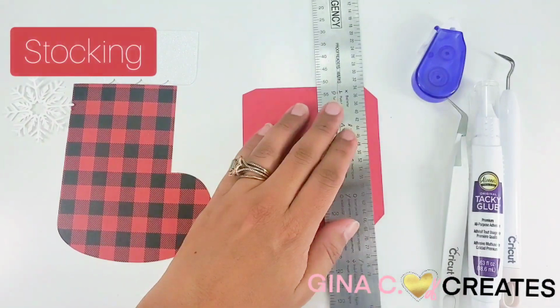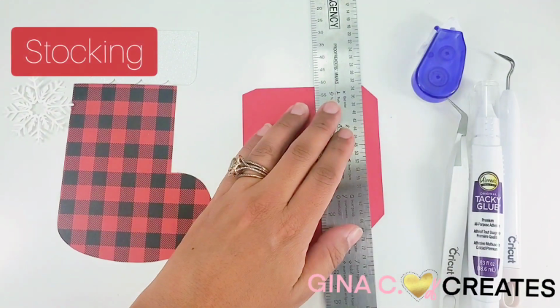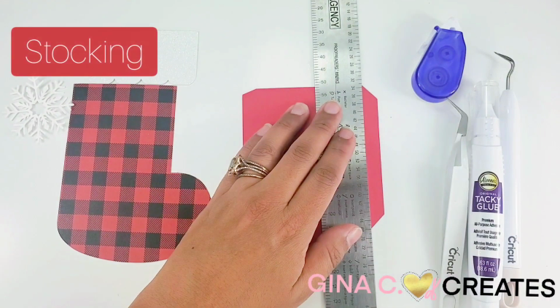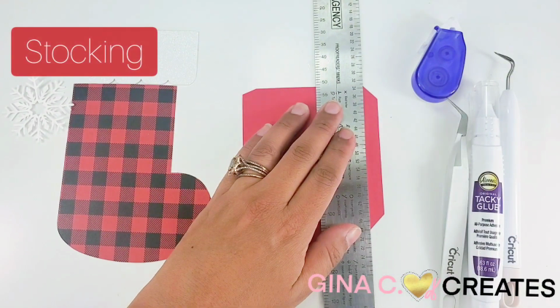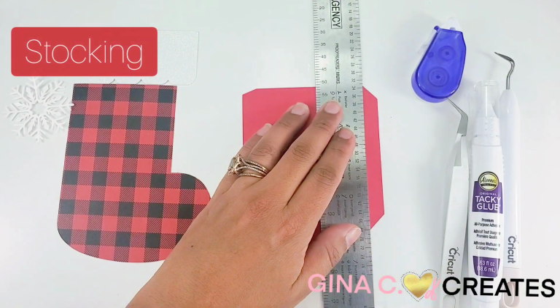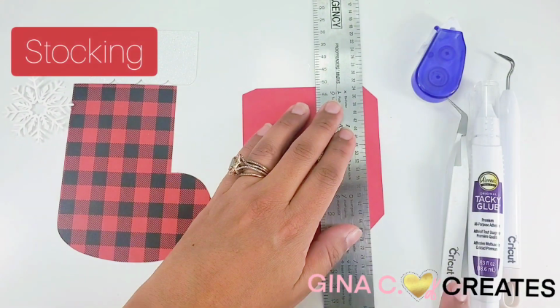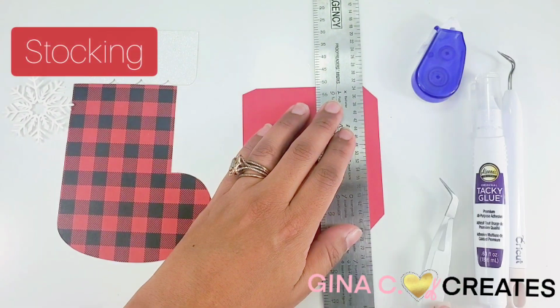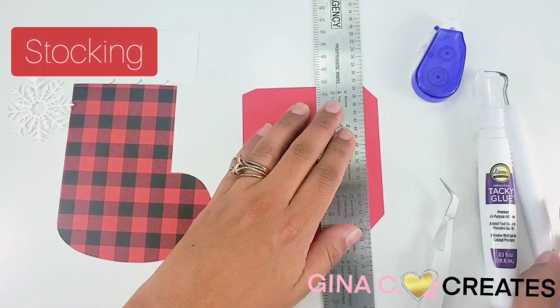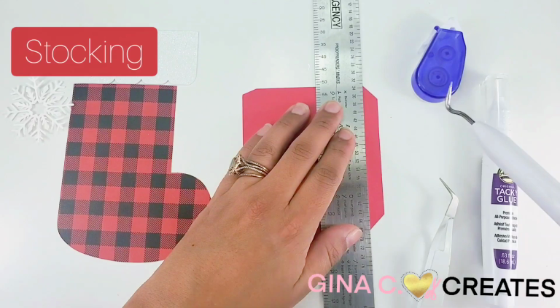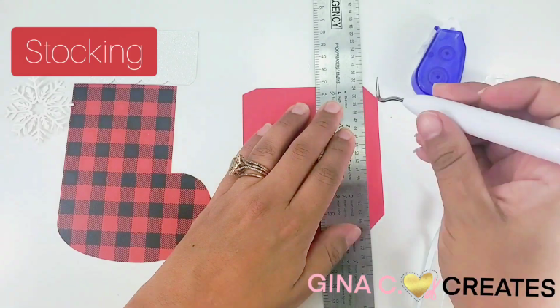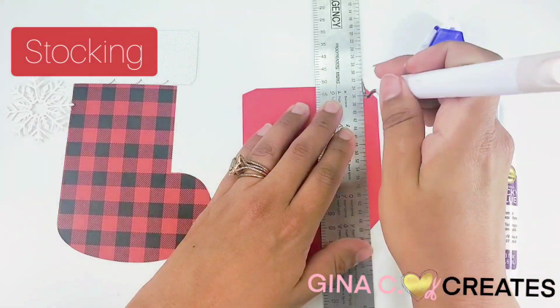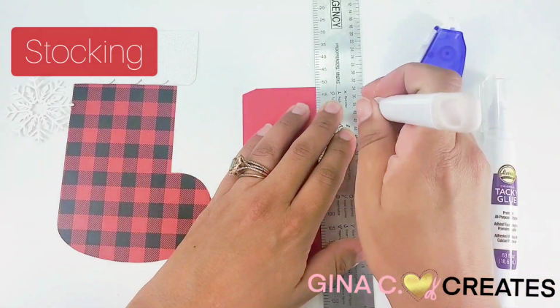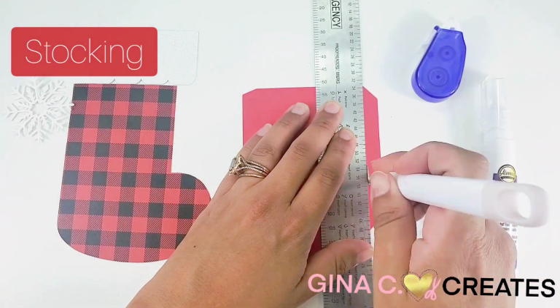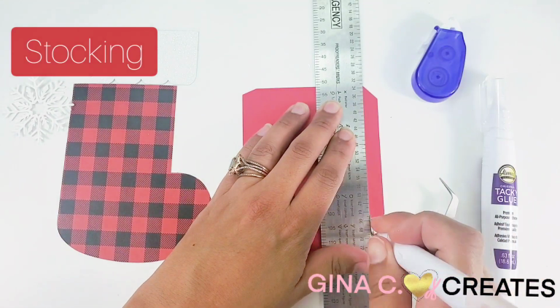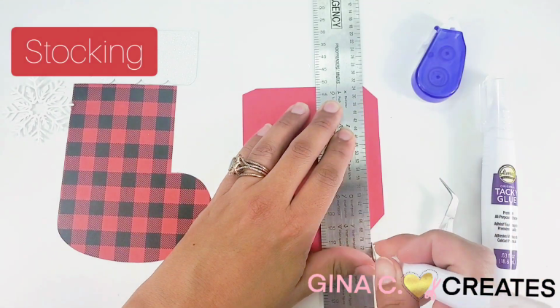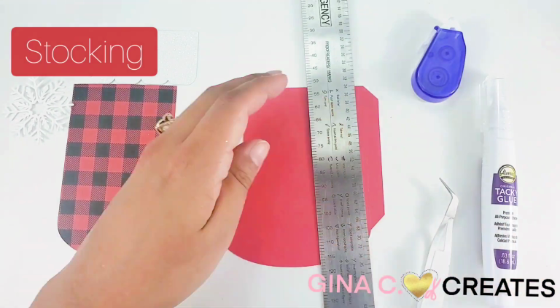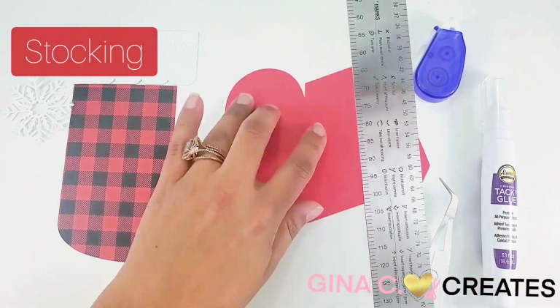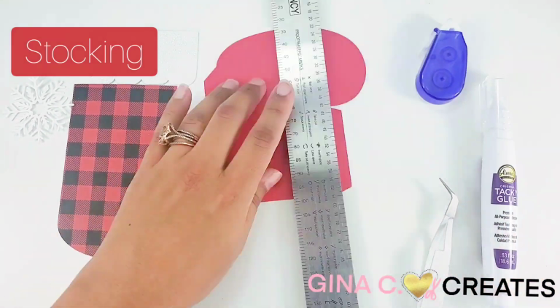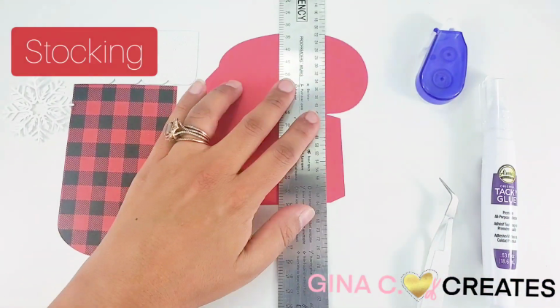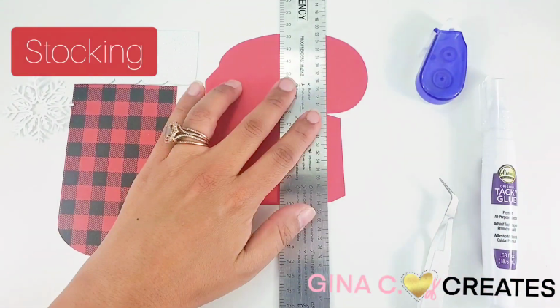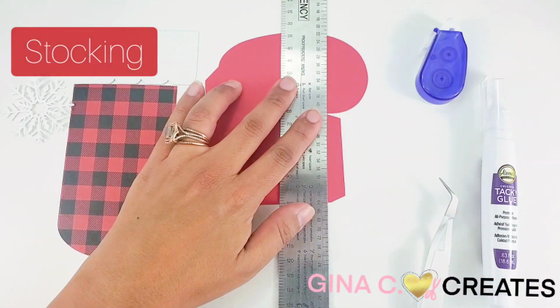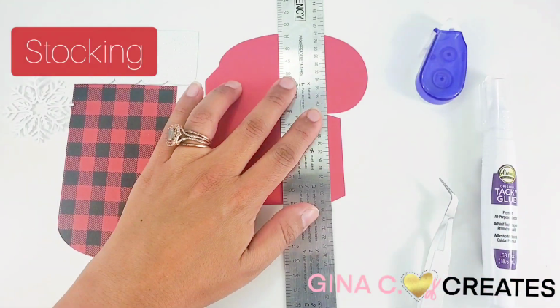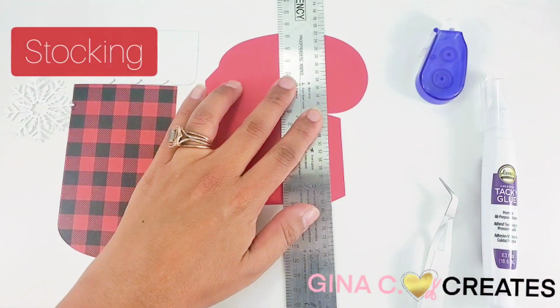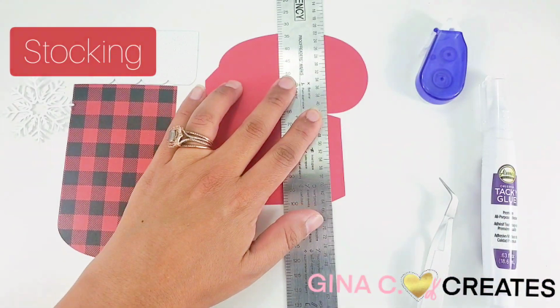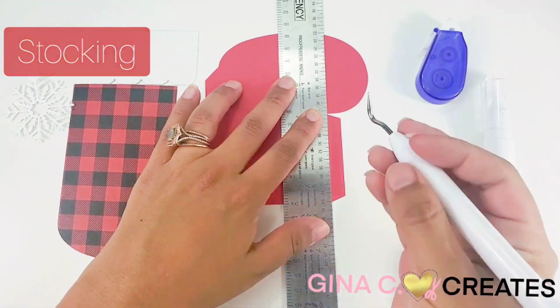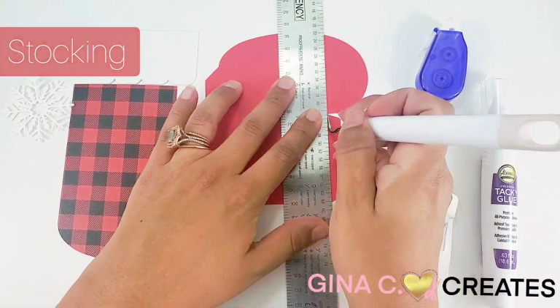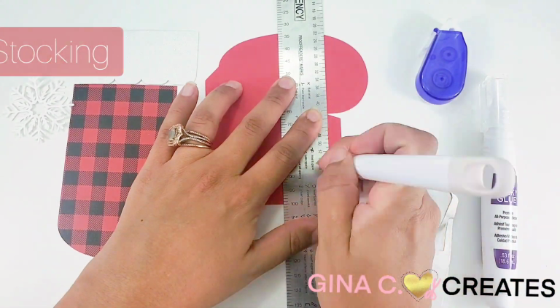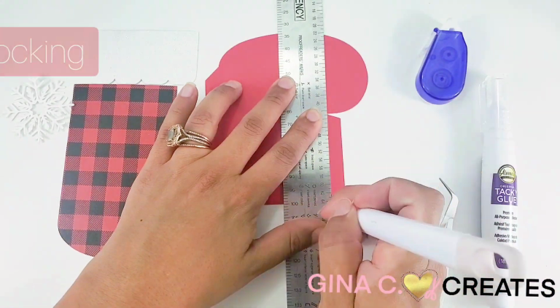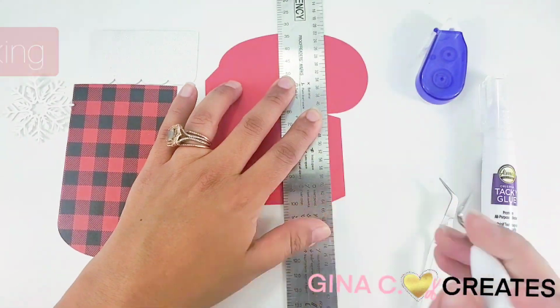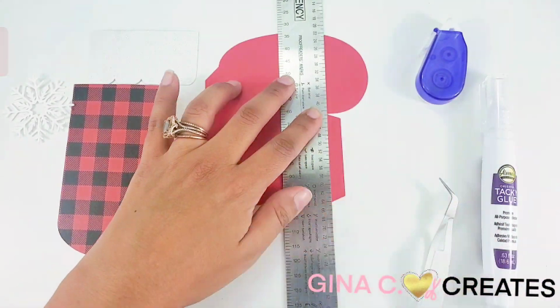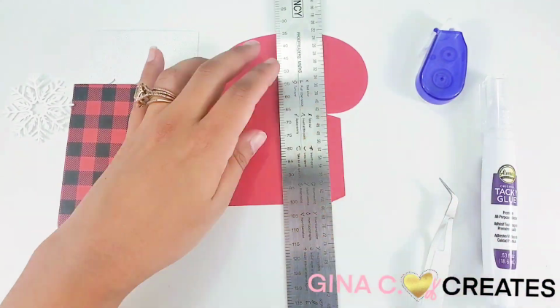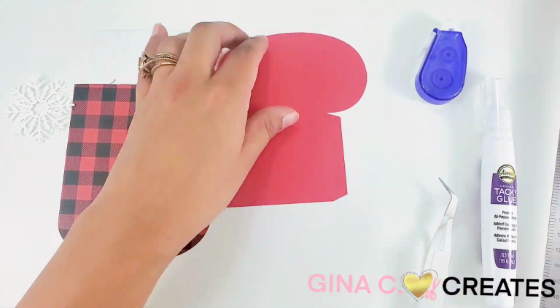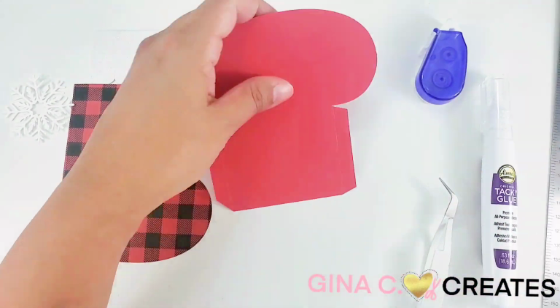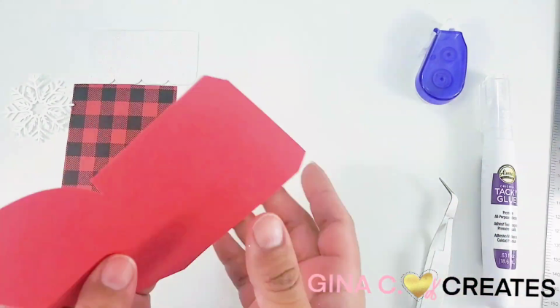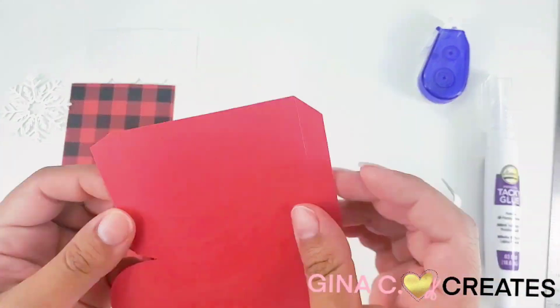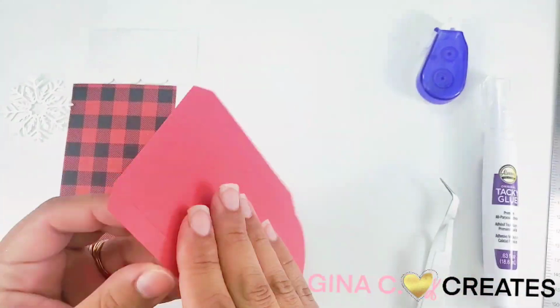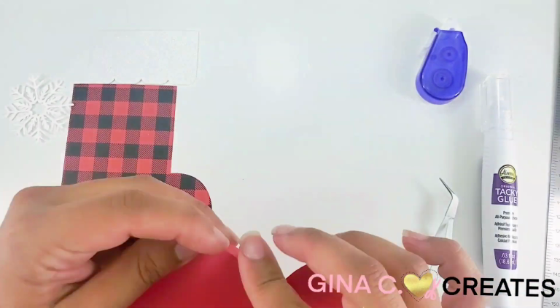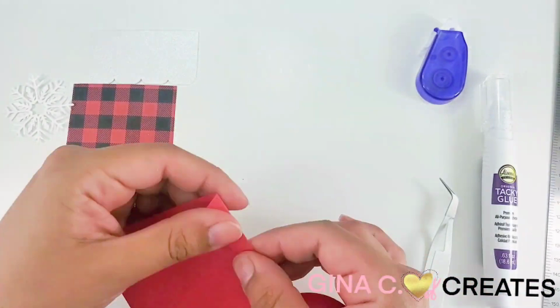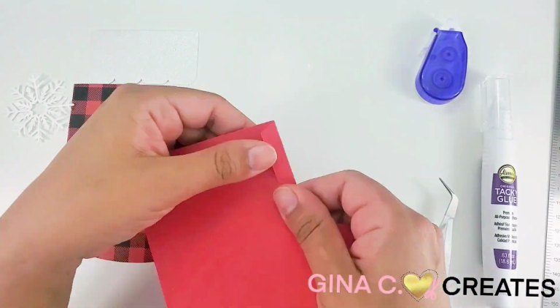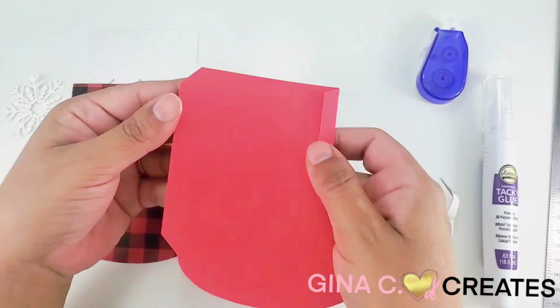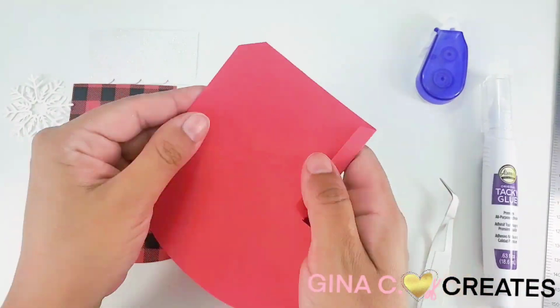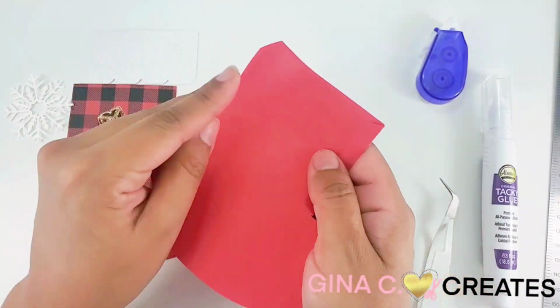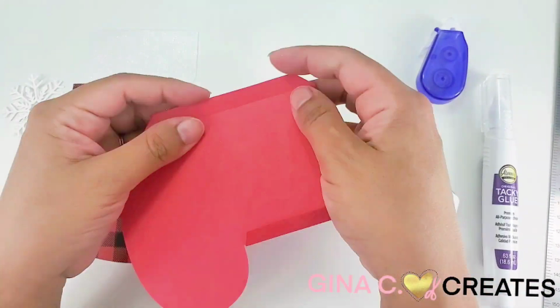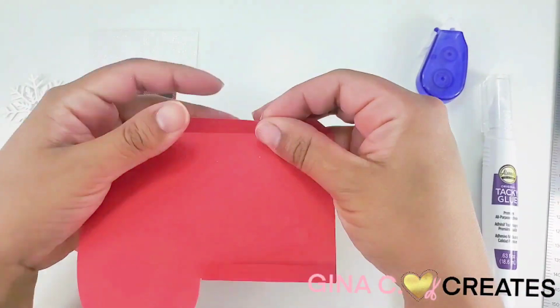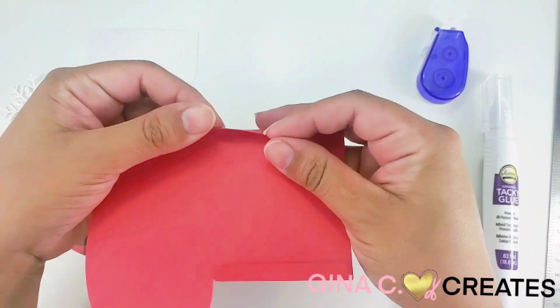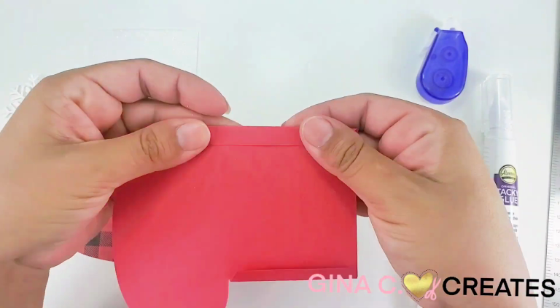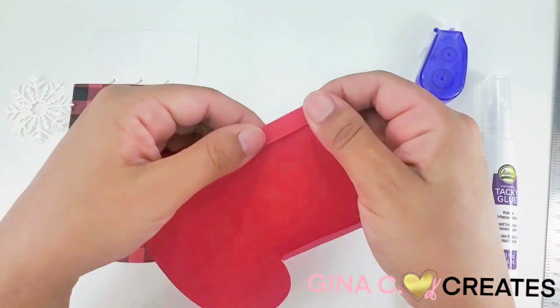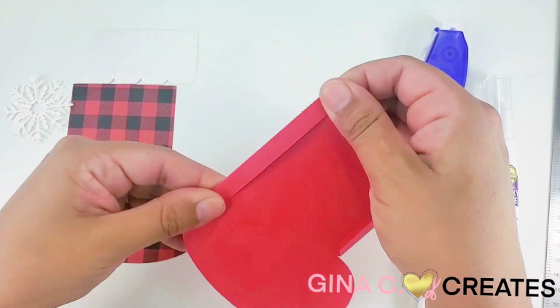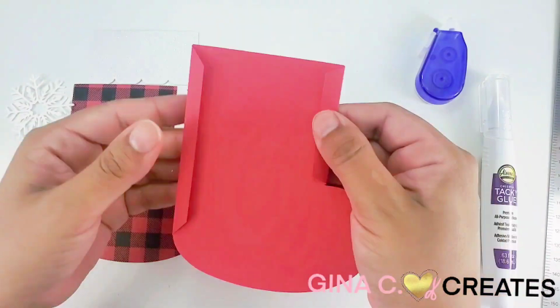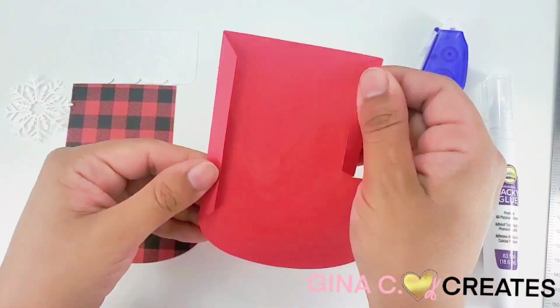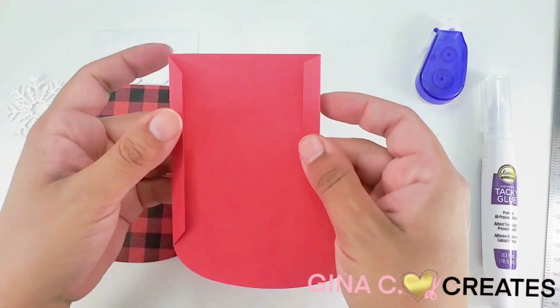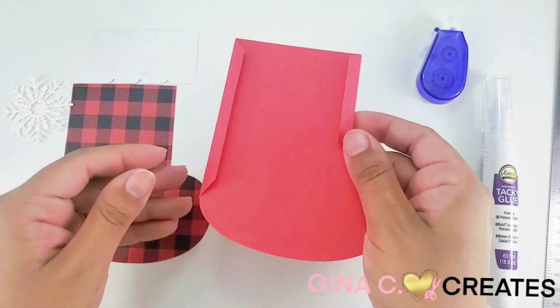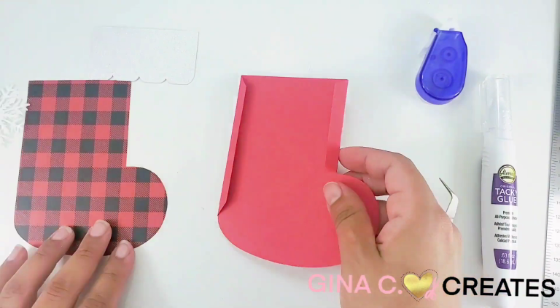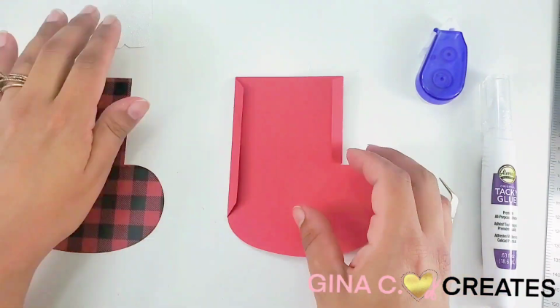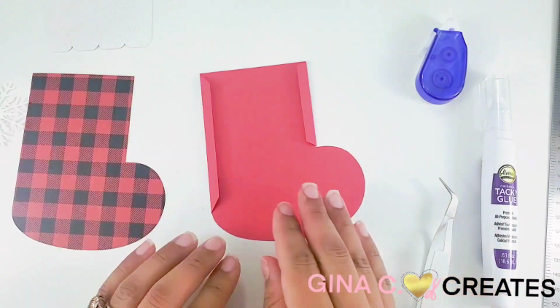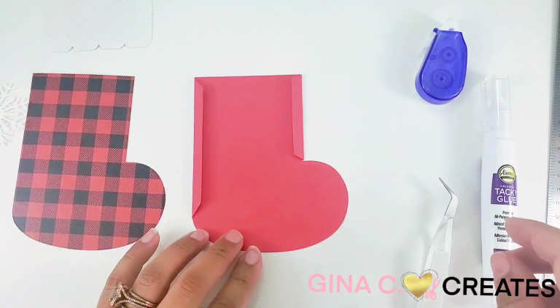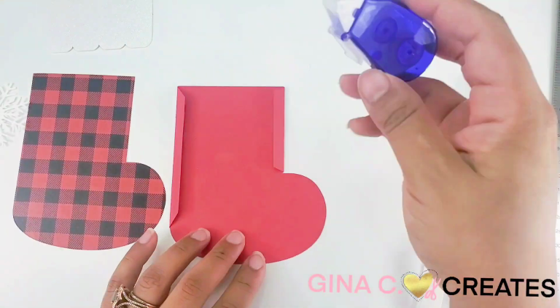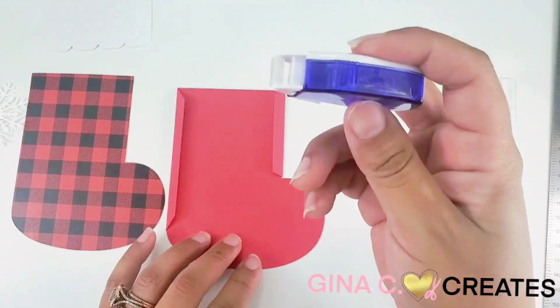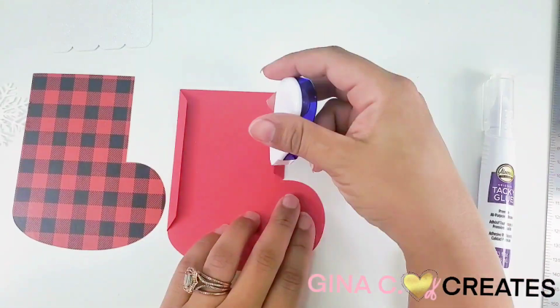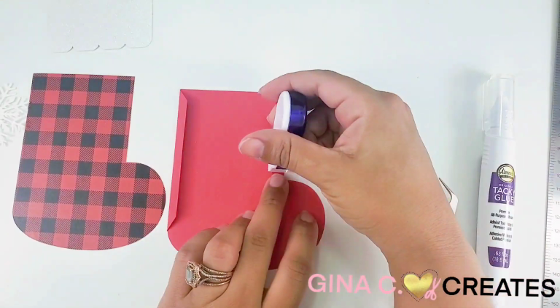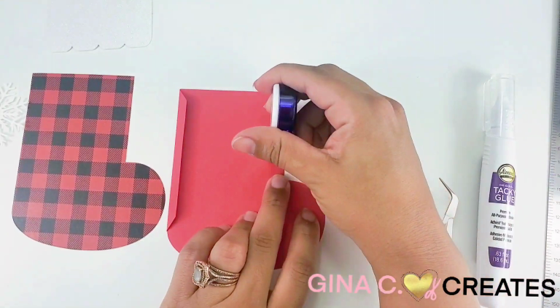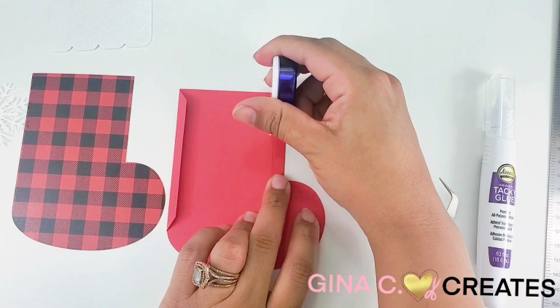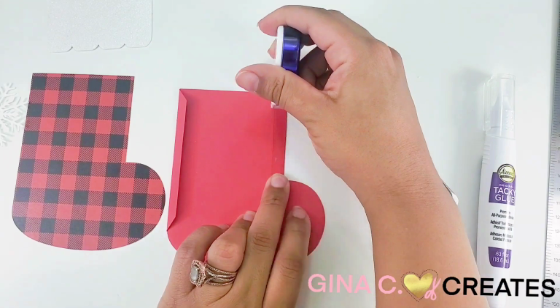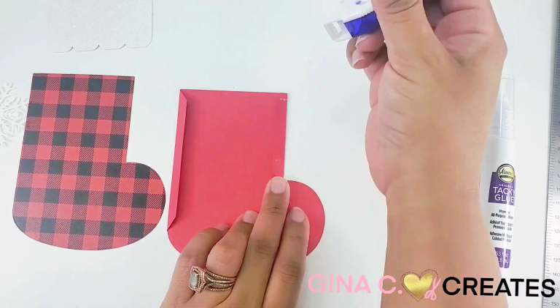Next we're going to move on to the stockings. You can get really festive with these and try out different patterns and colors.